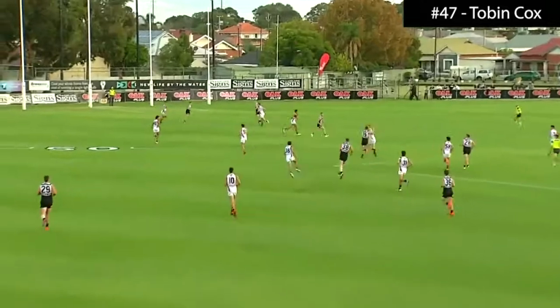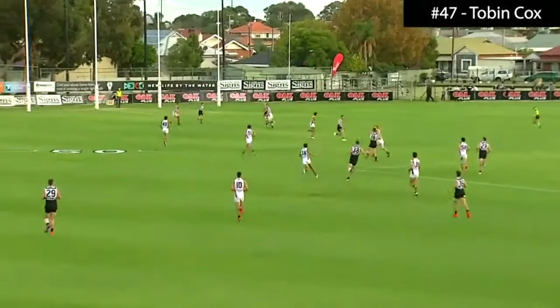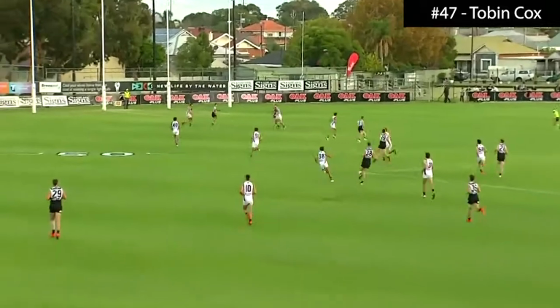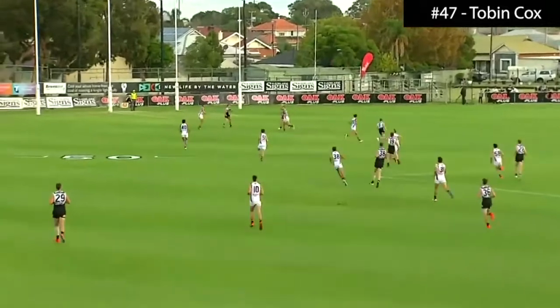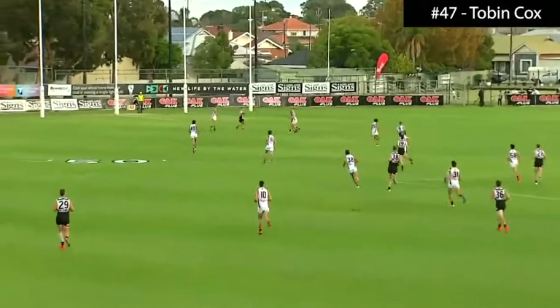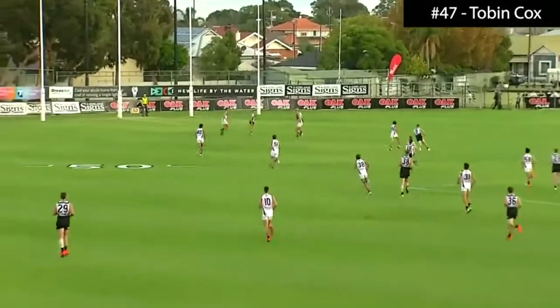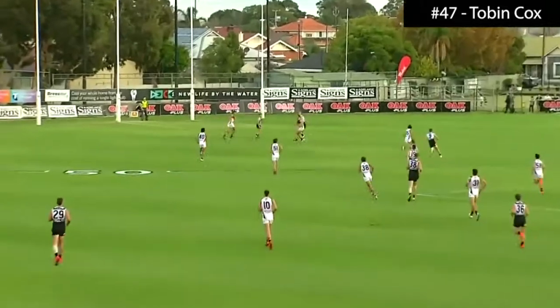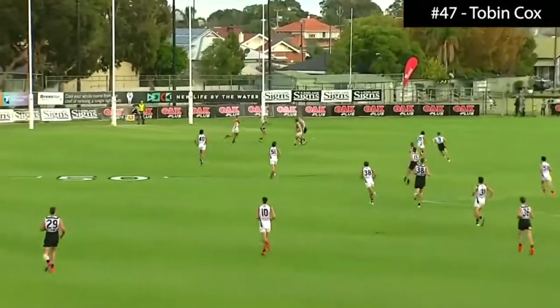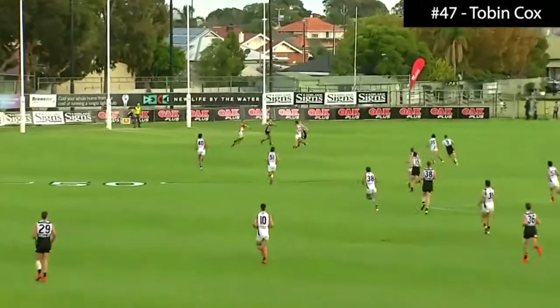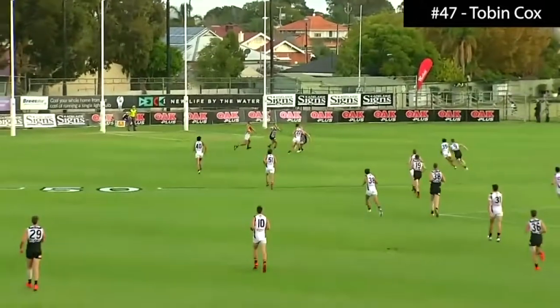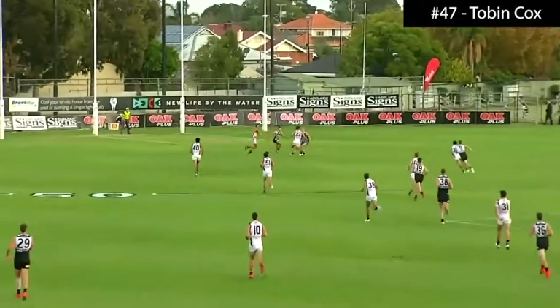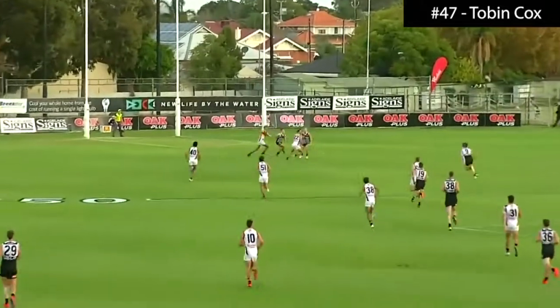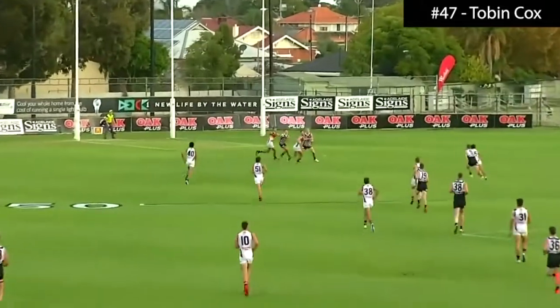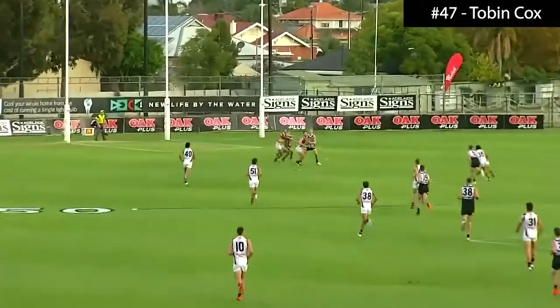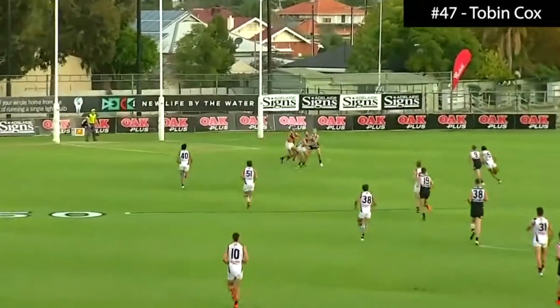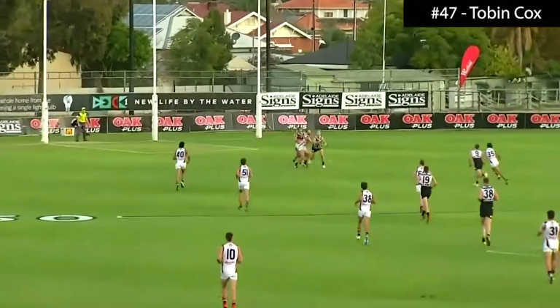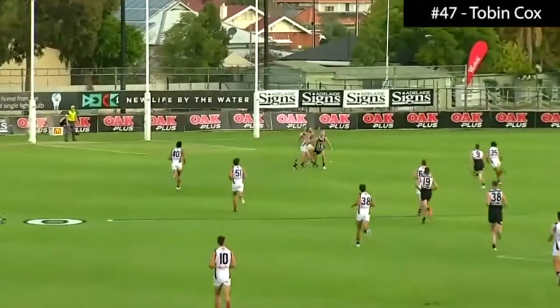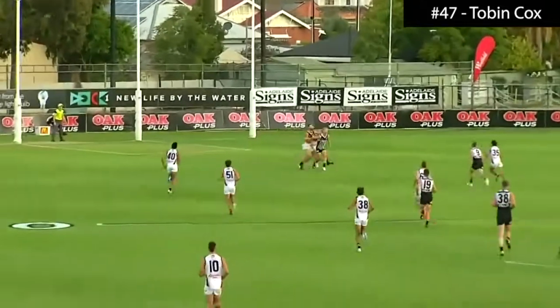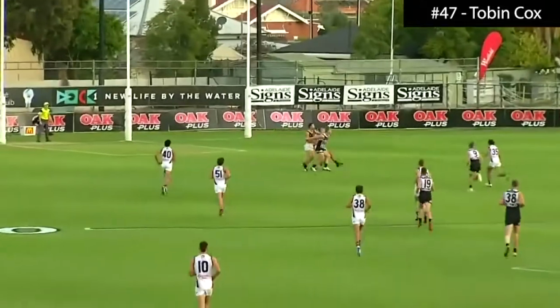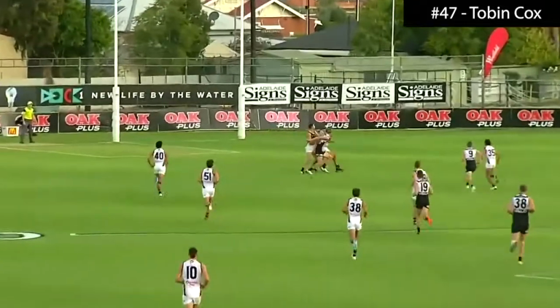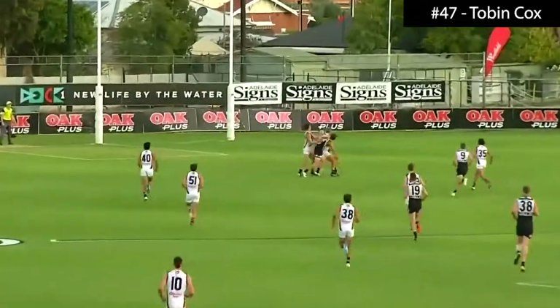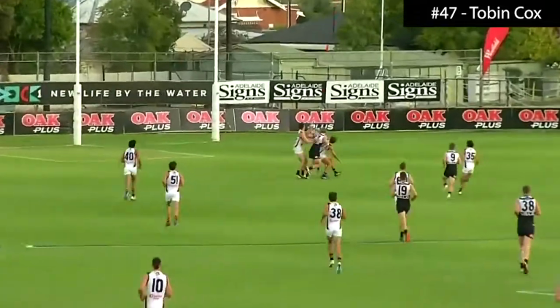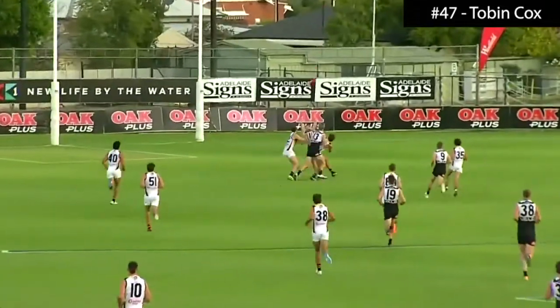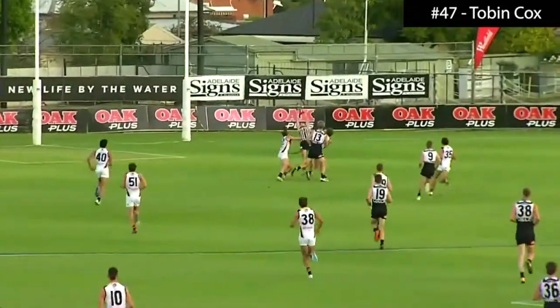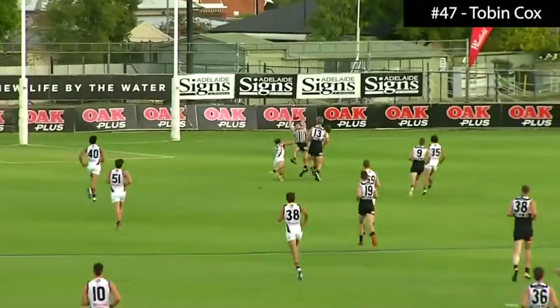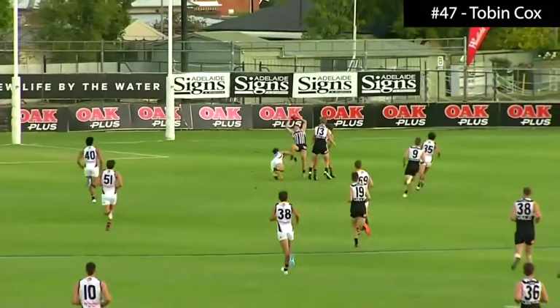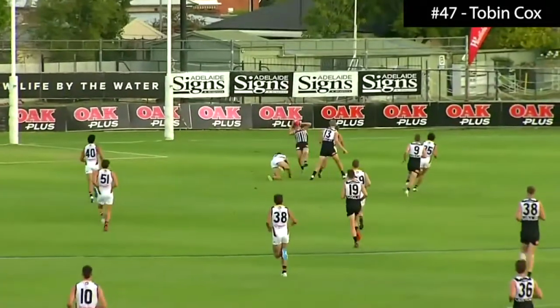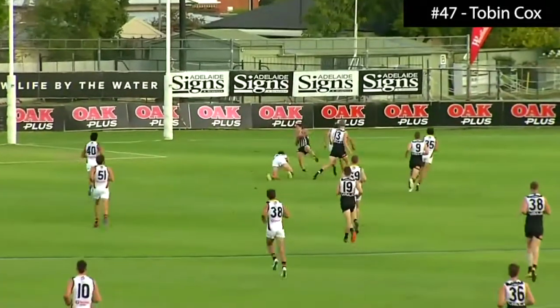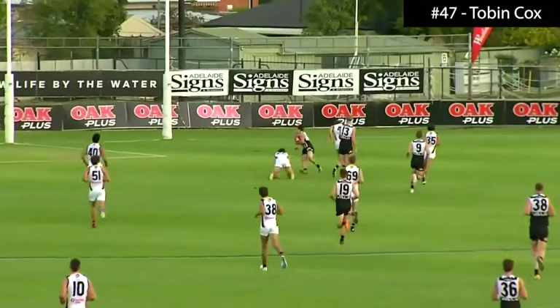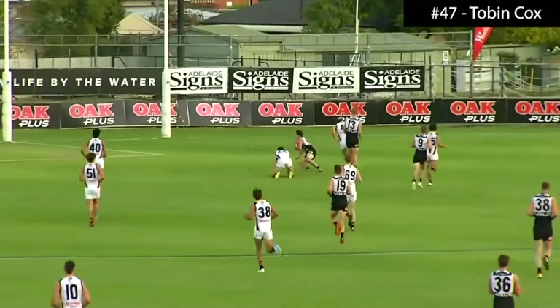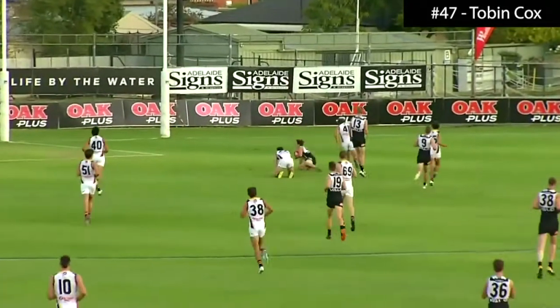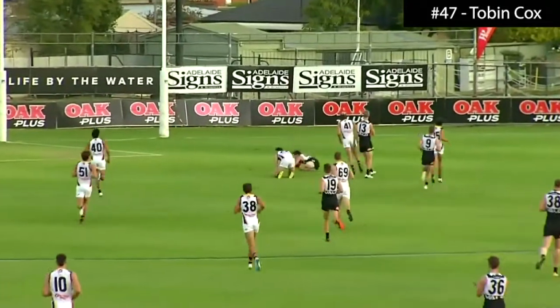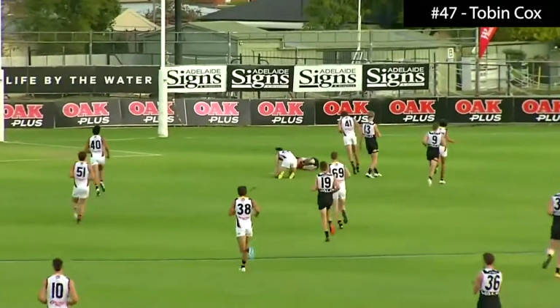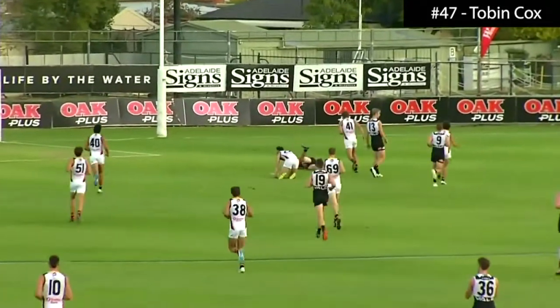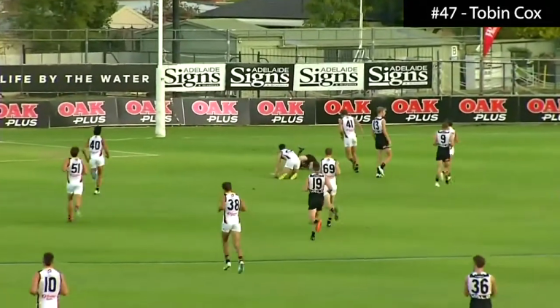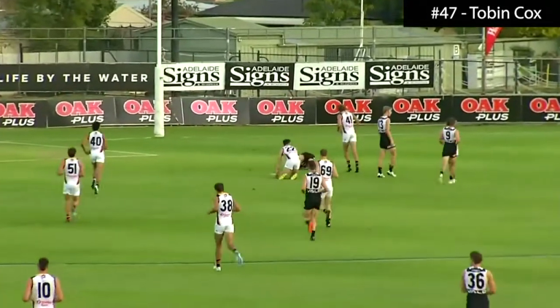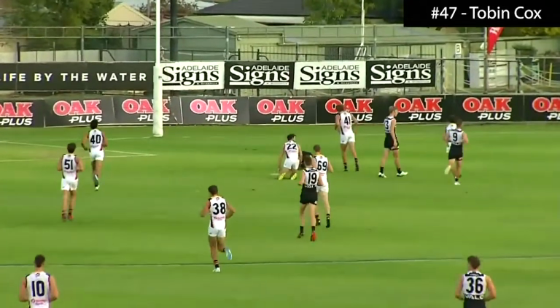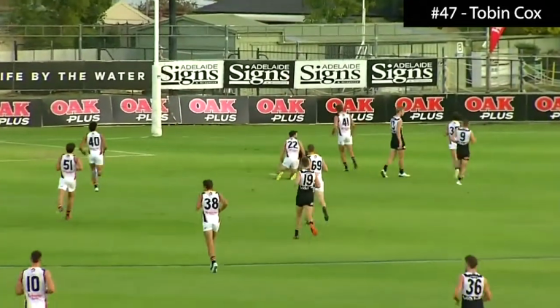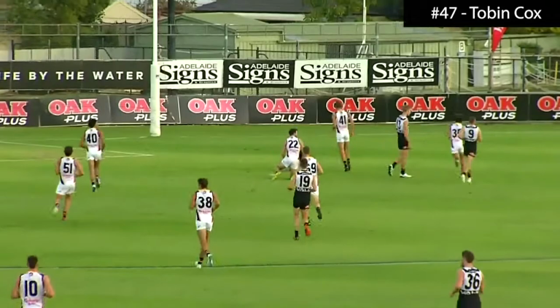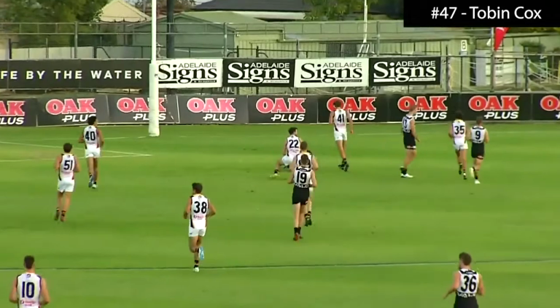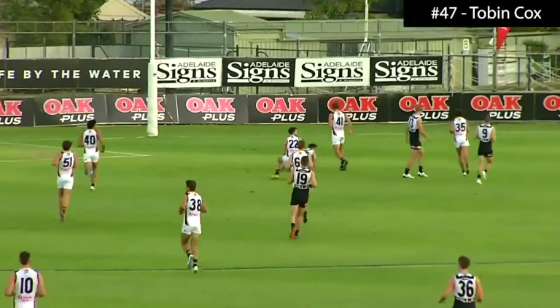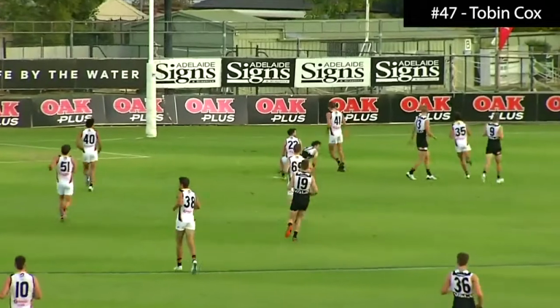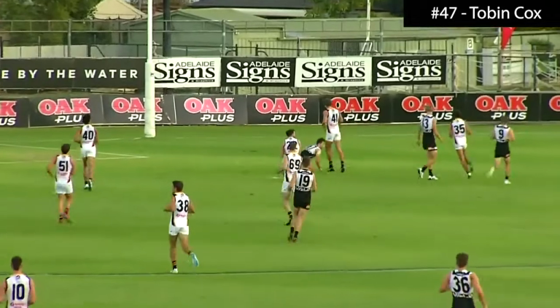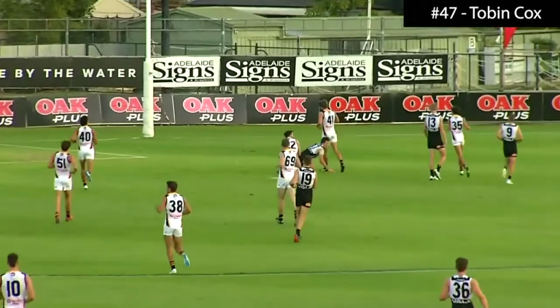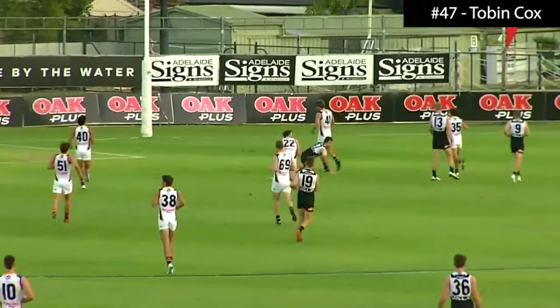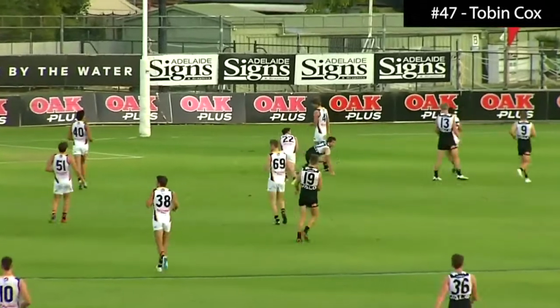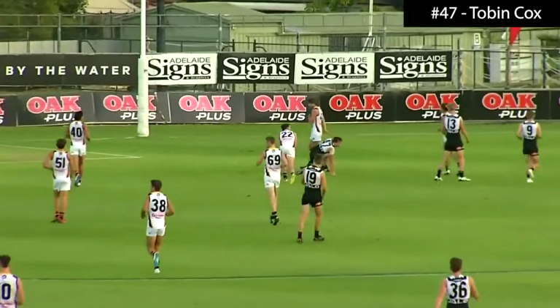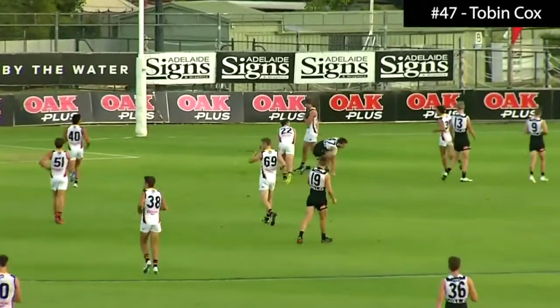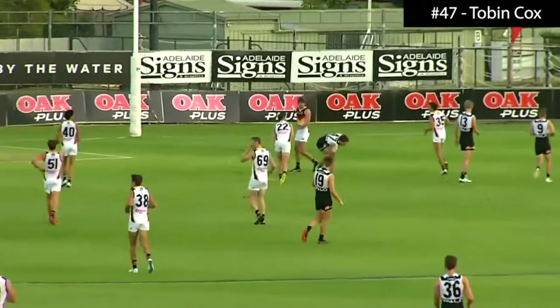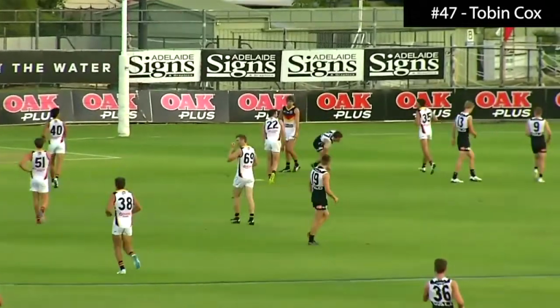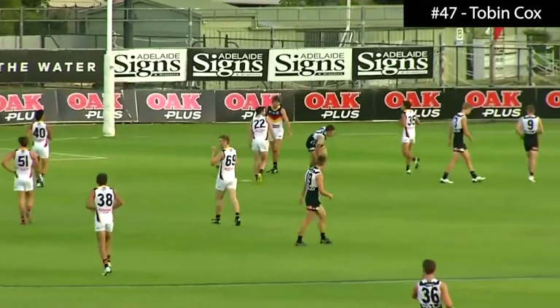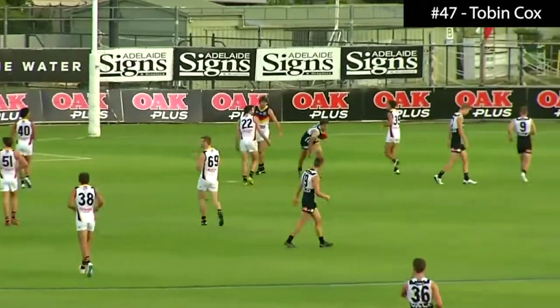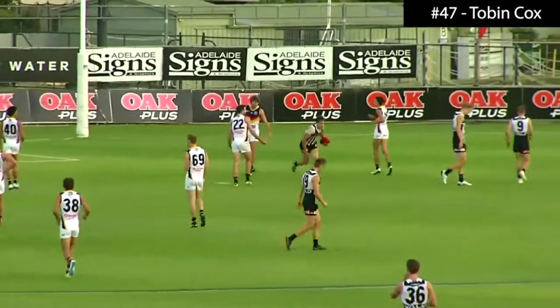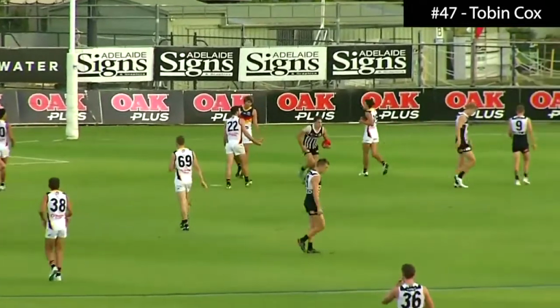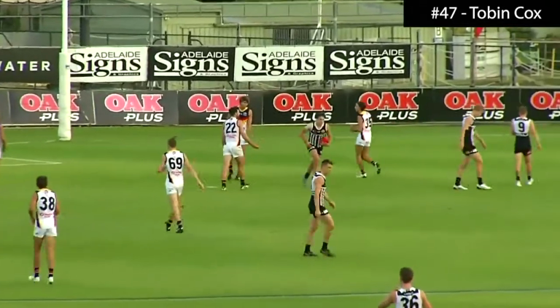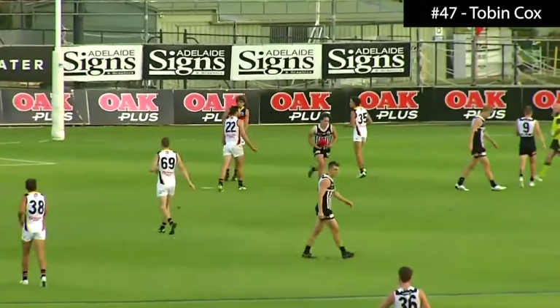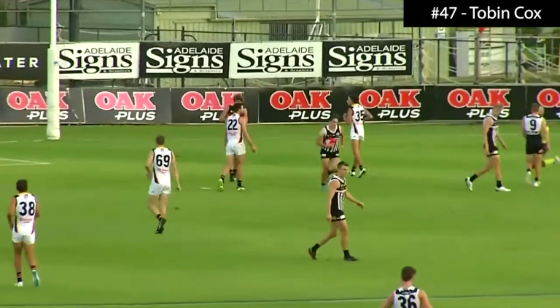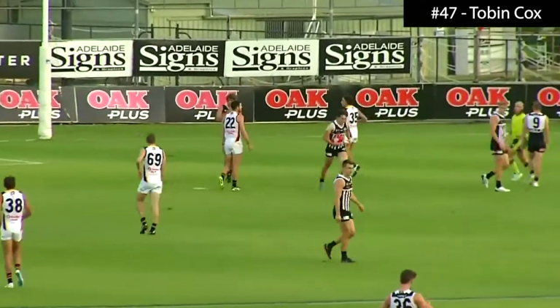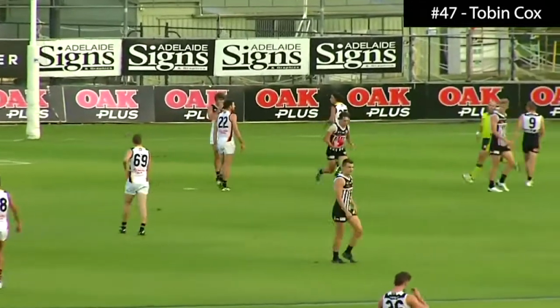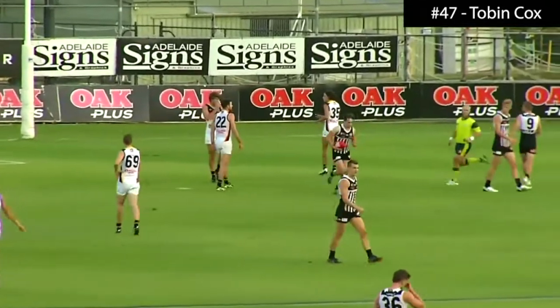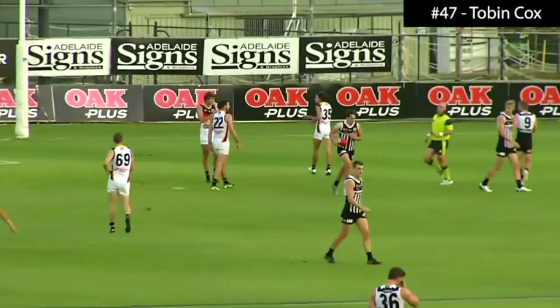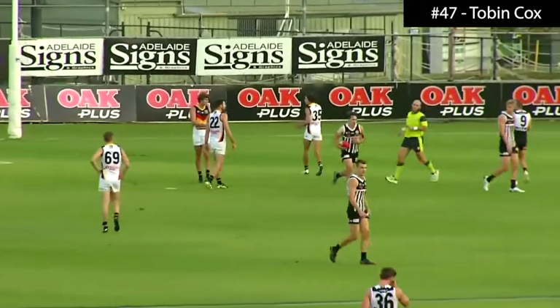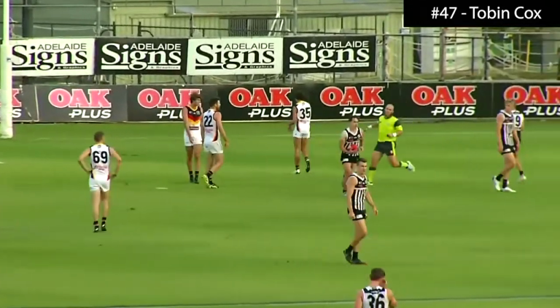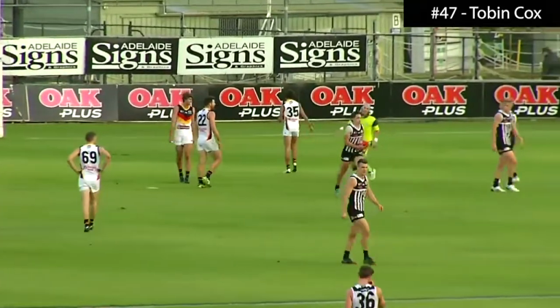40 yards, drives long, high ball at the bank, a great grab. Tobin Cox has put on a show today, and it's still going.